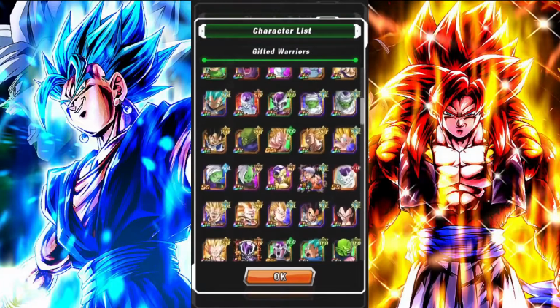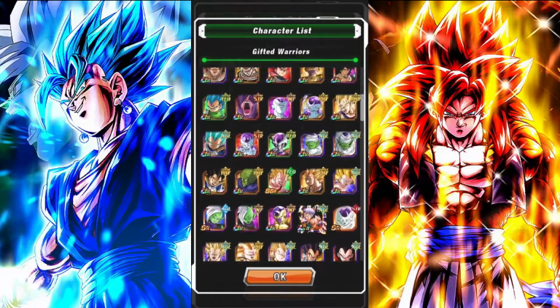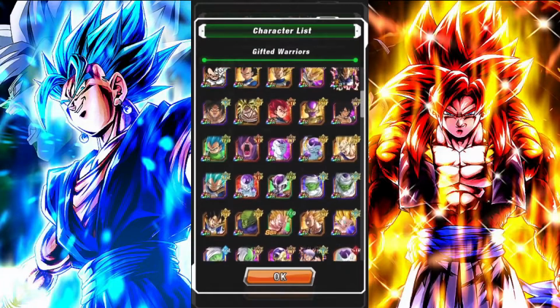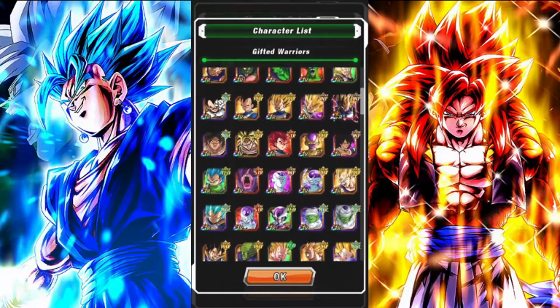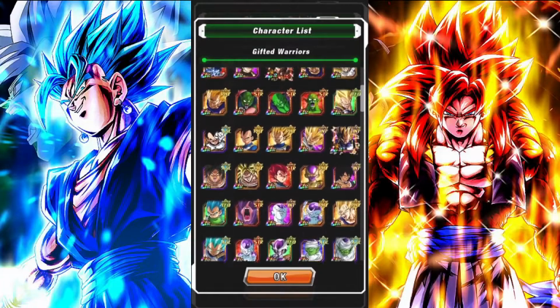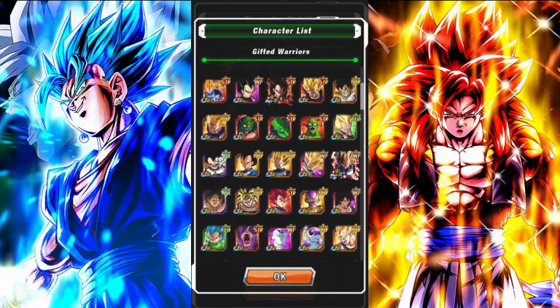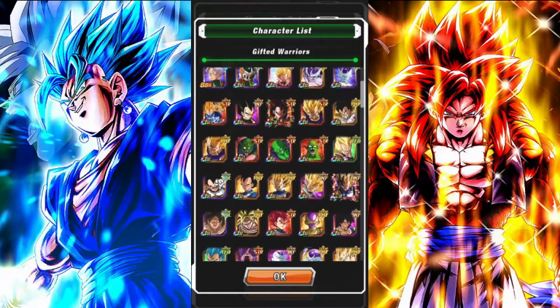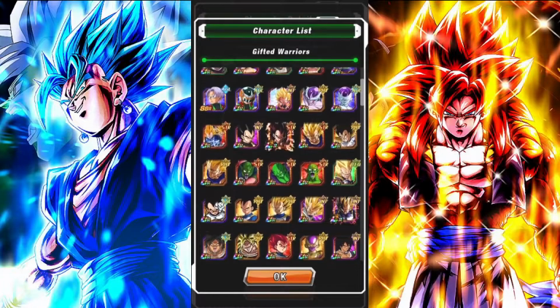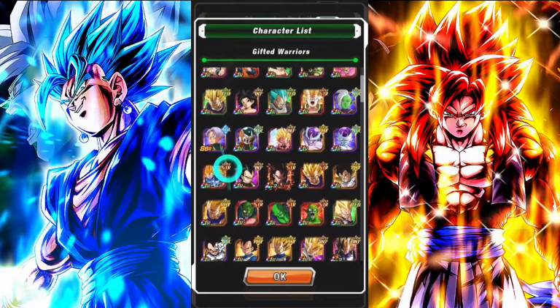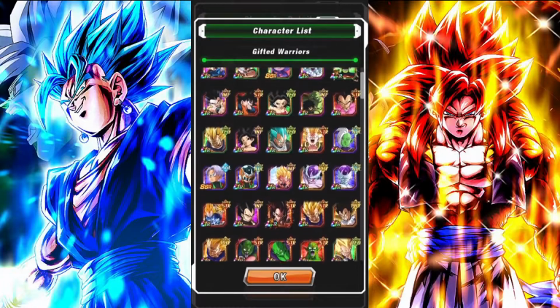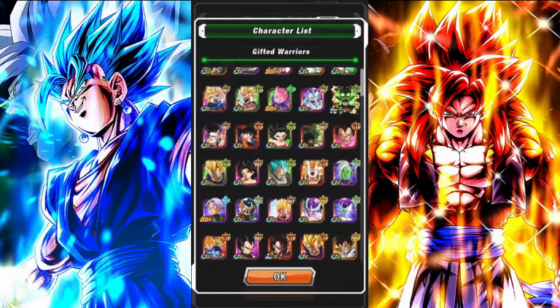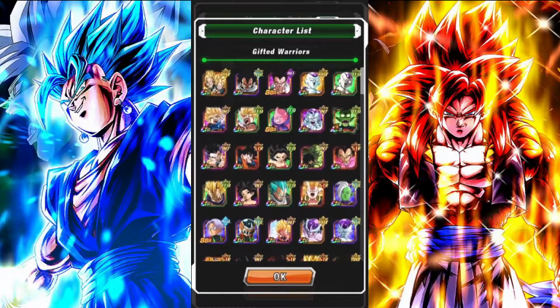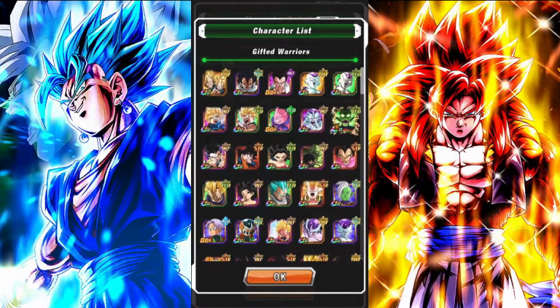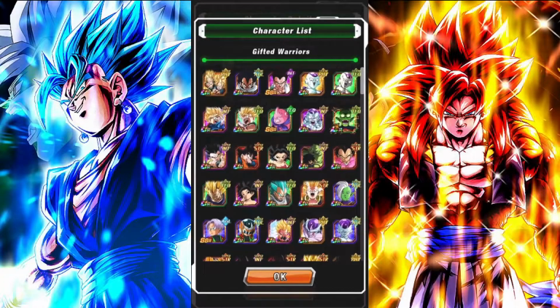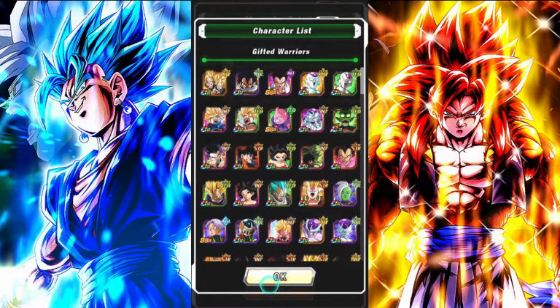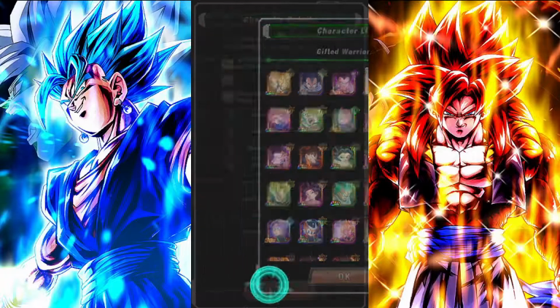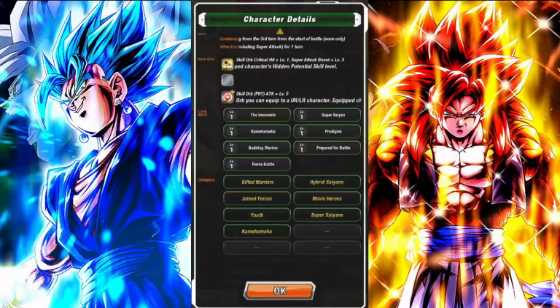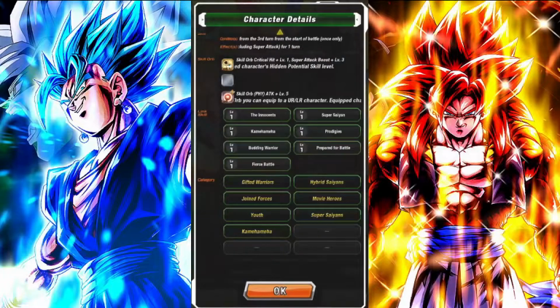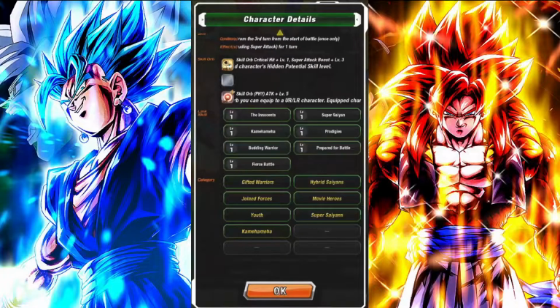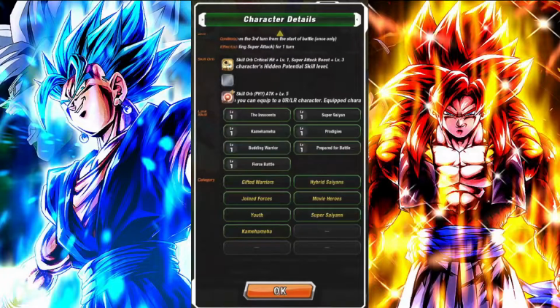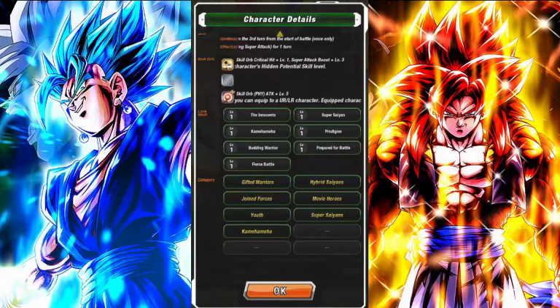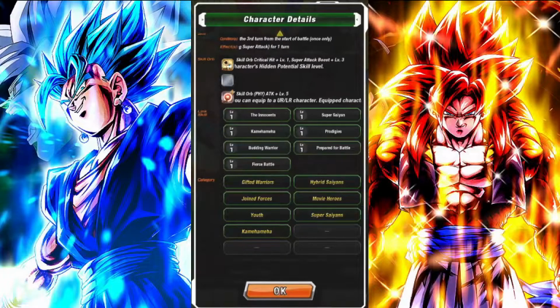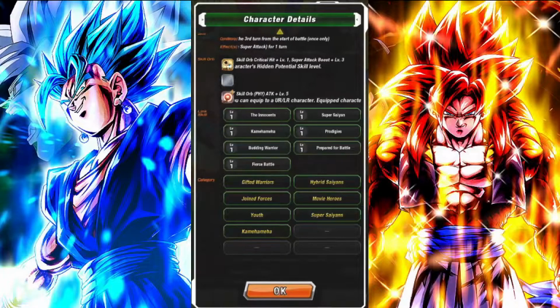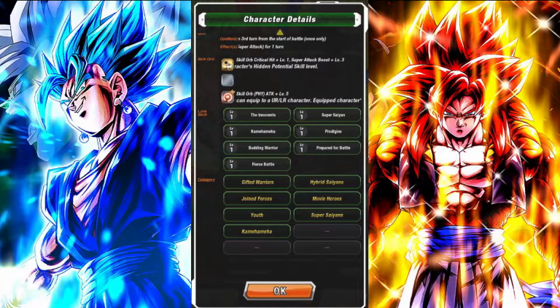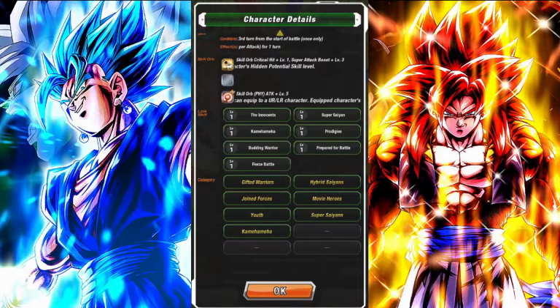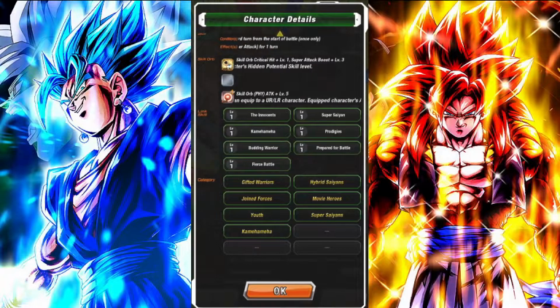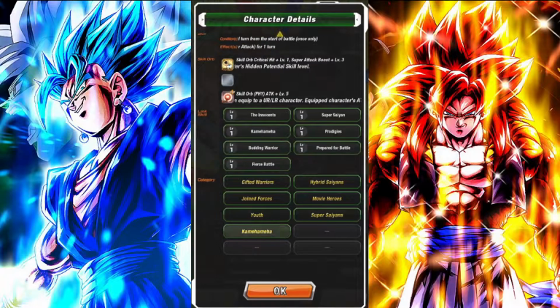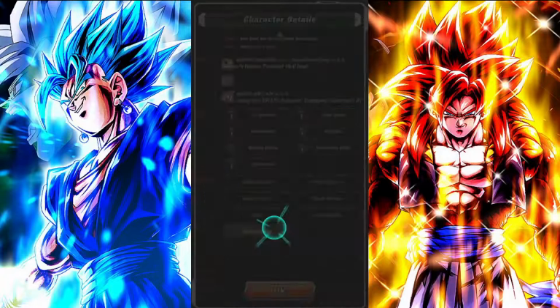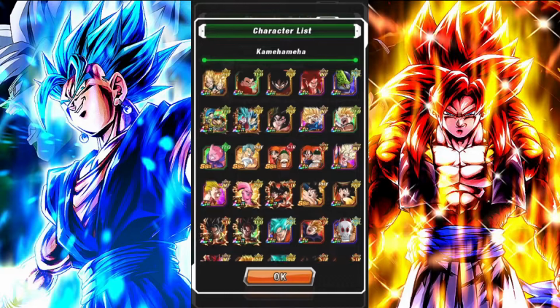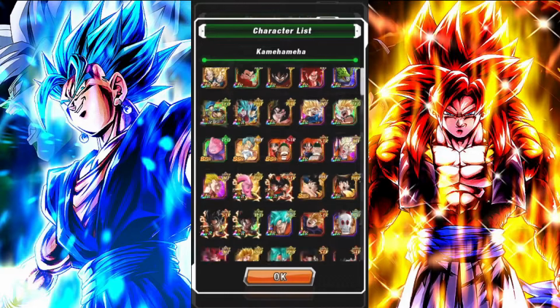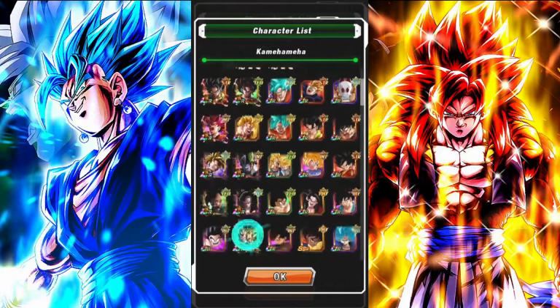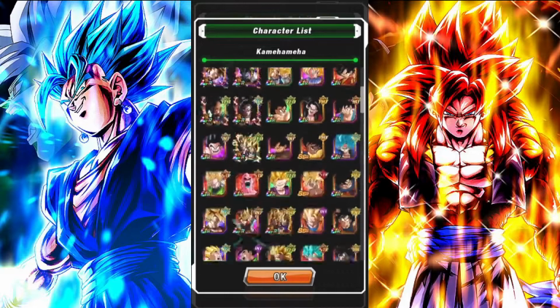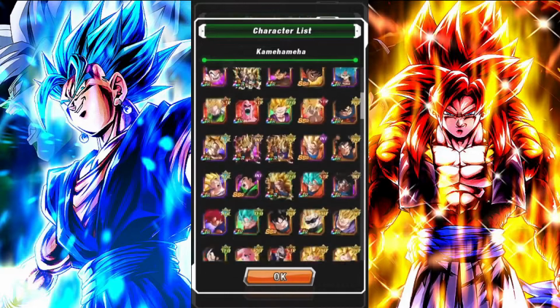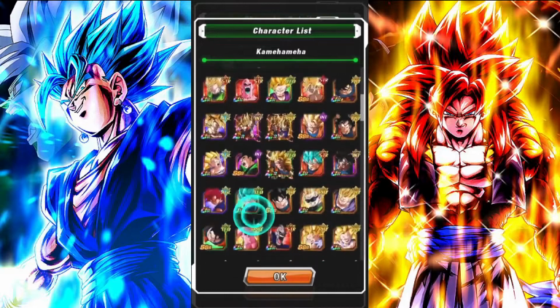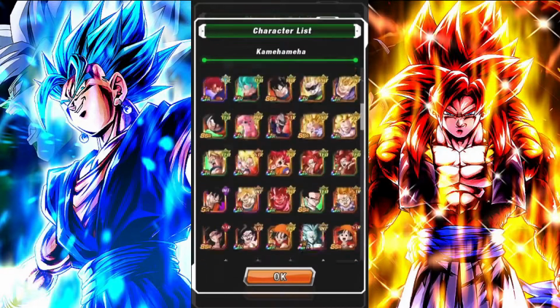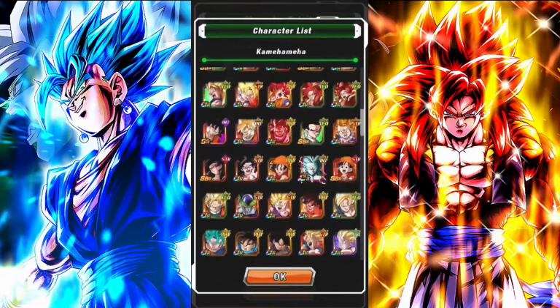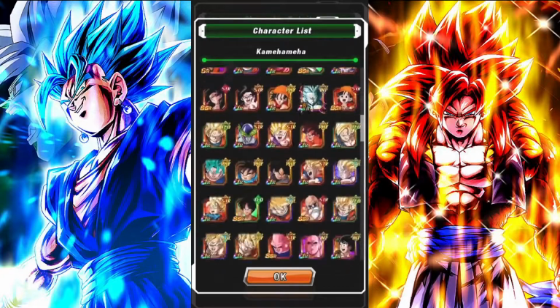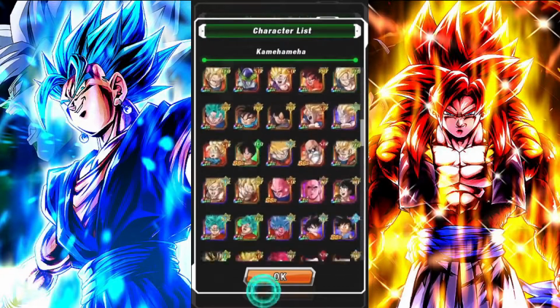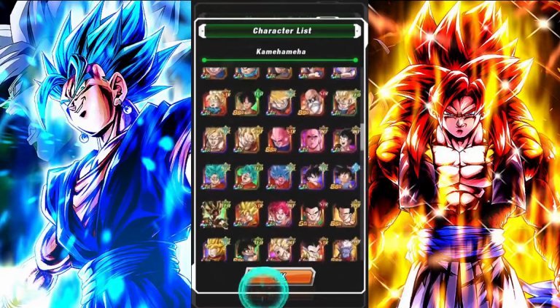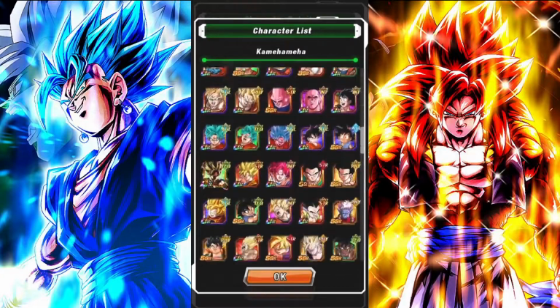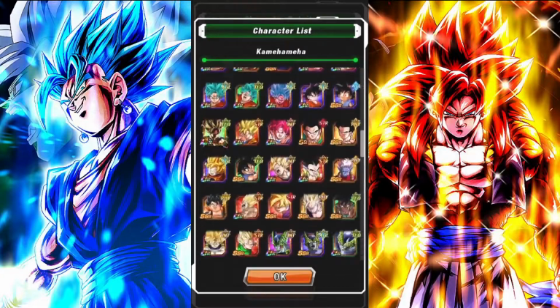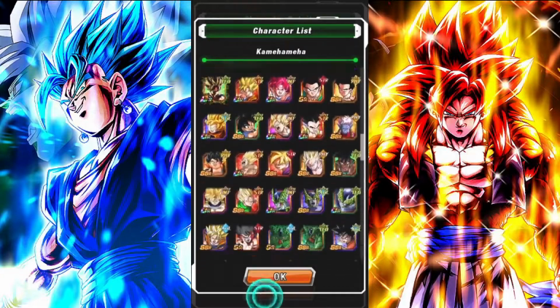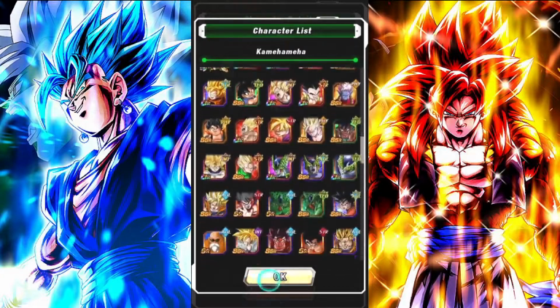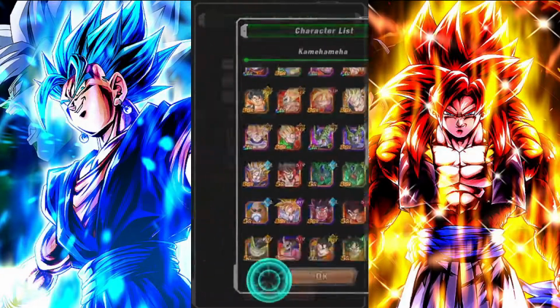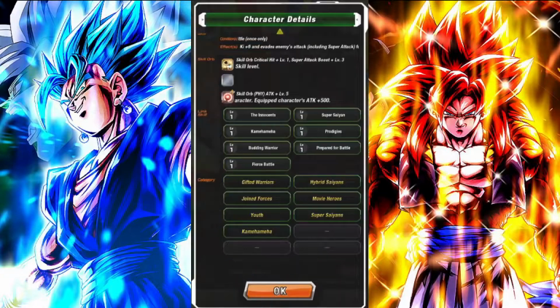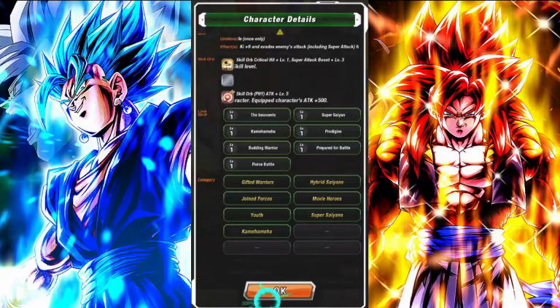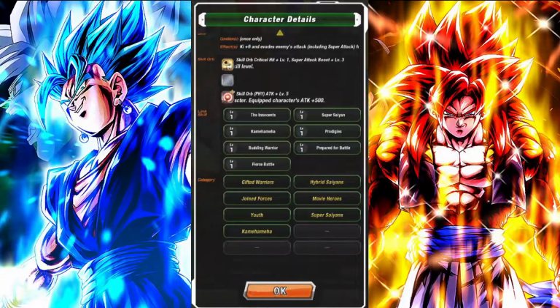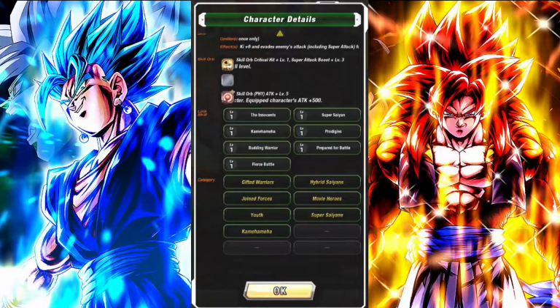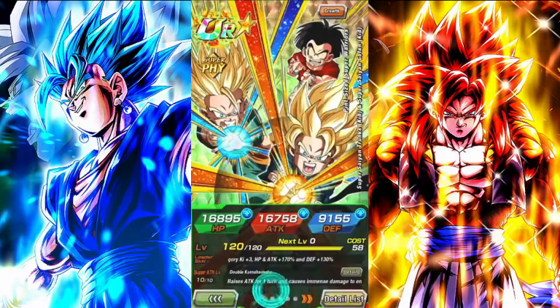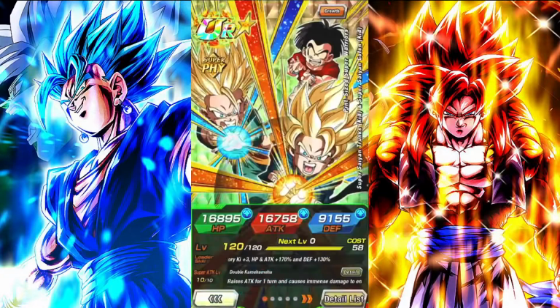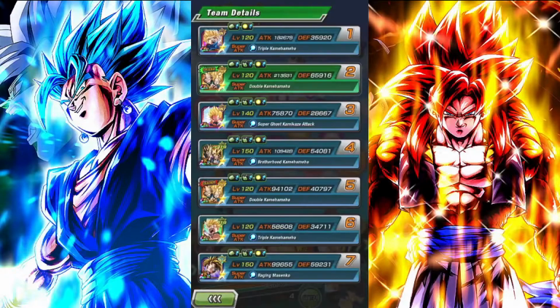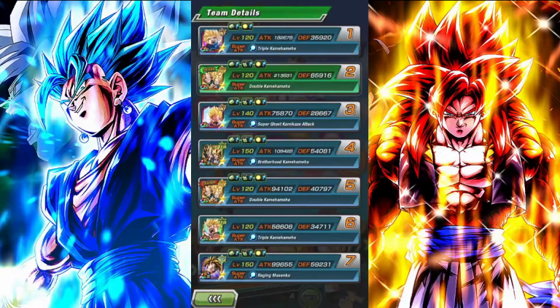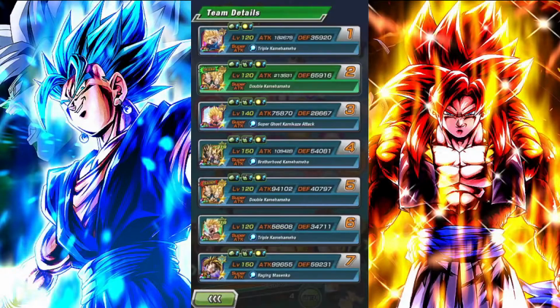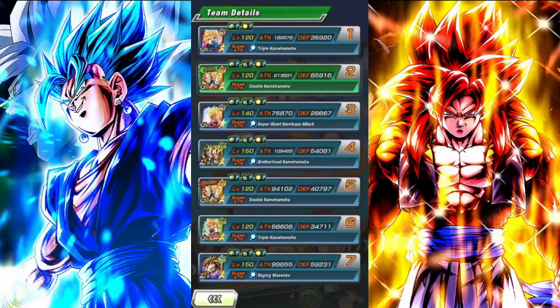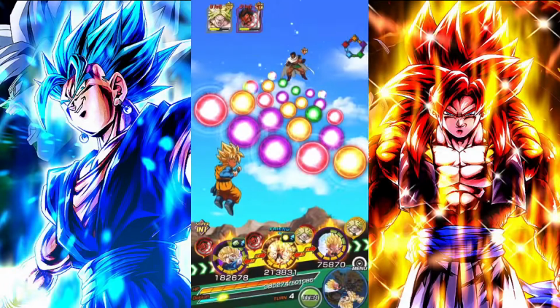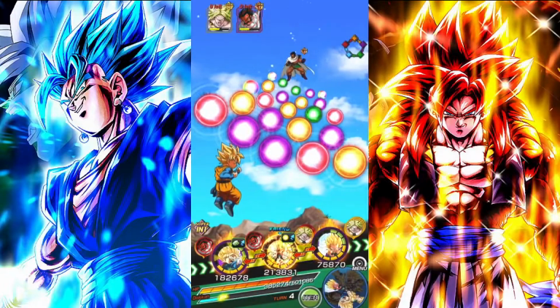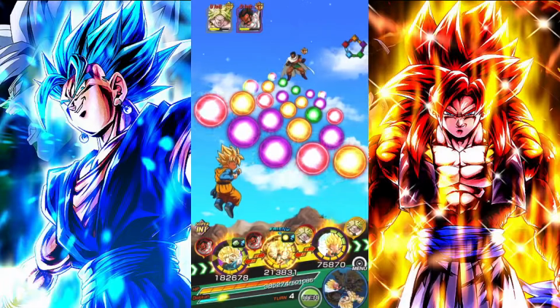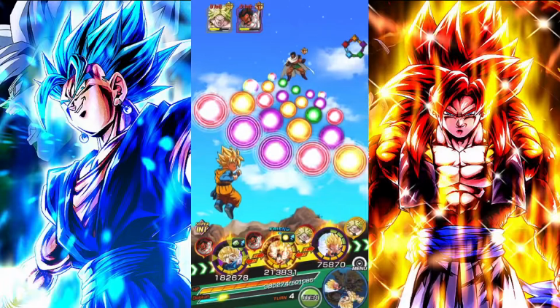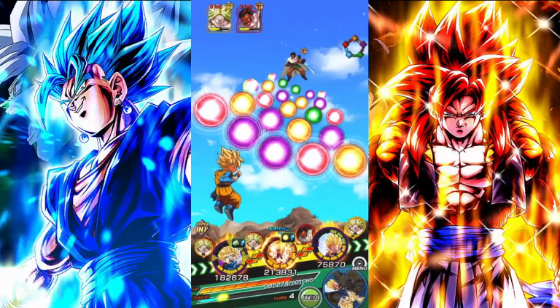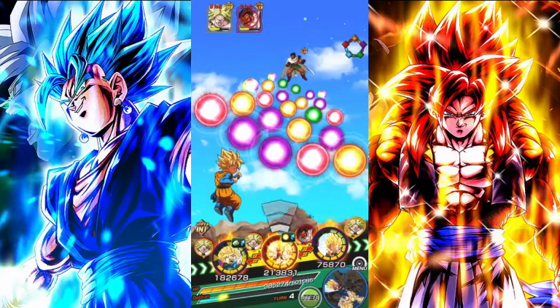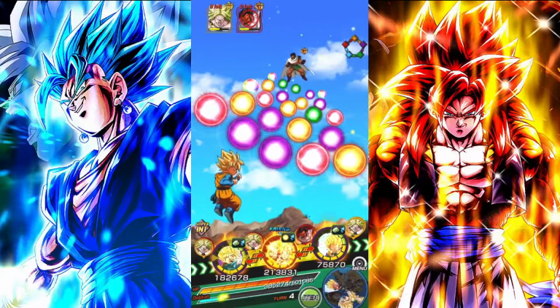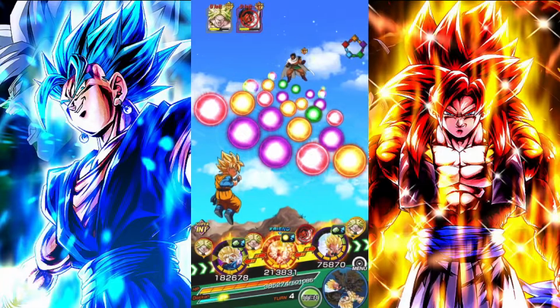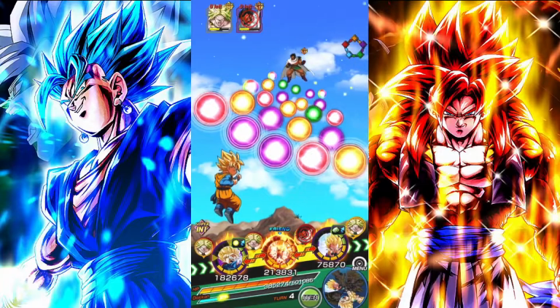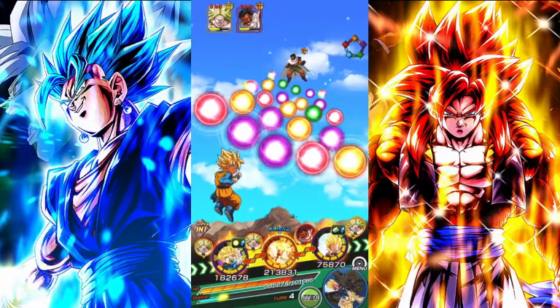Goten units, Trunks units, Goten units. All the Vegeta units. And of course we know what Kamehameha is — I don't have to explain it. But their leader skill is crazy, bro.